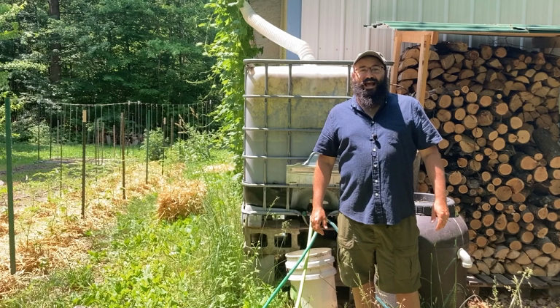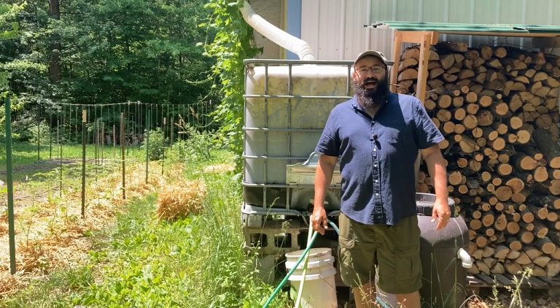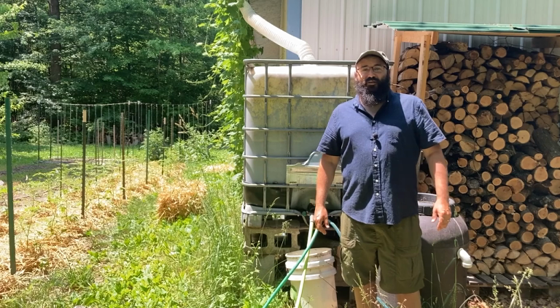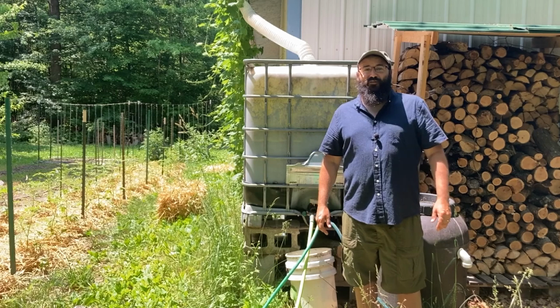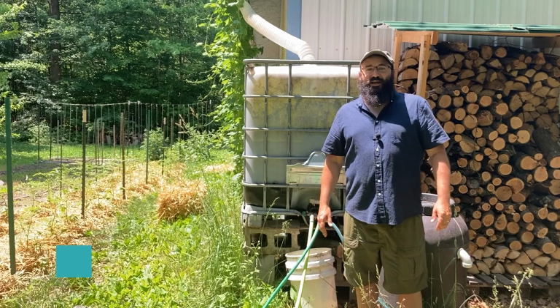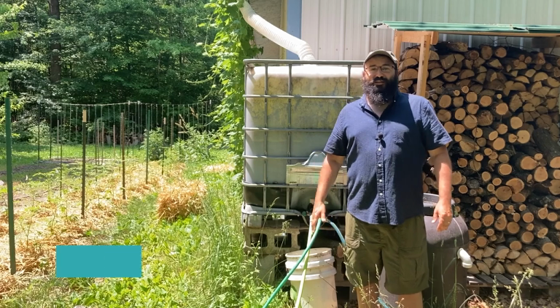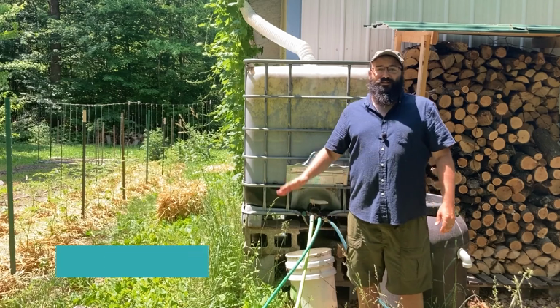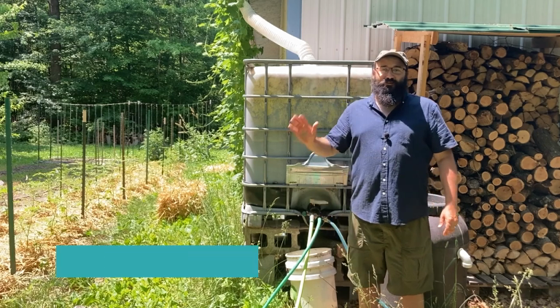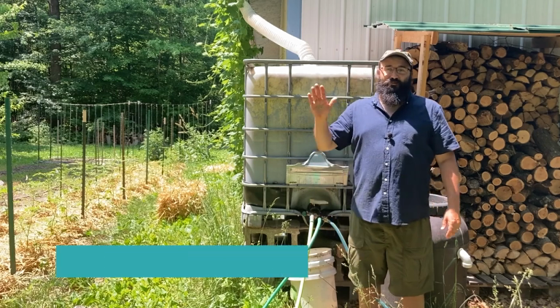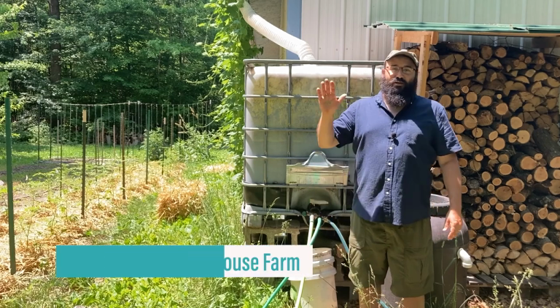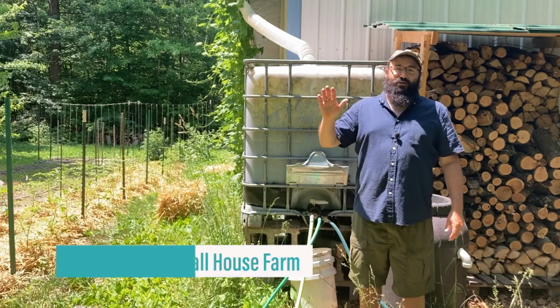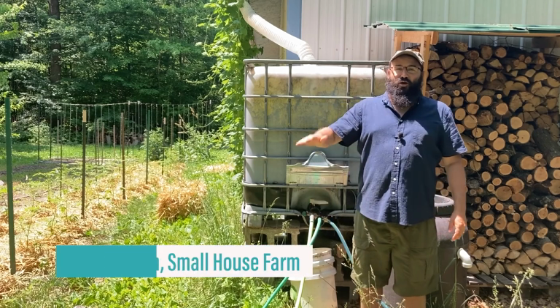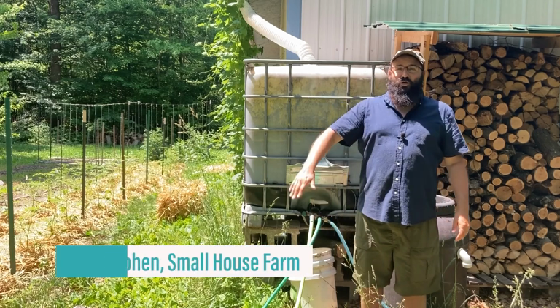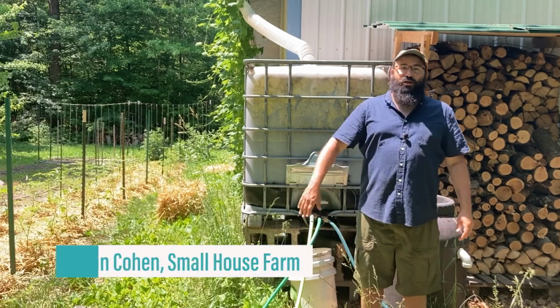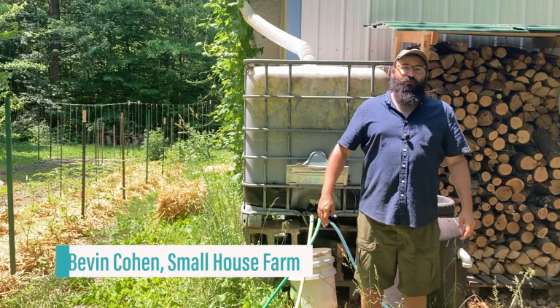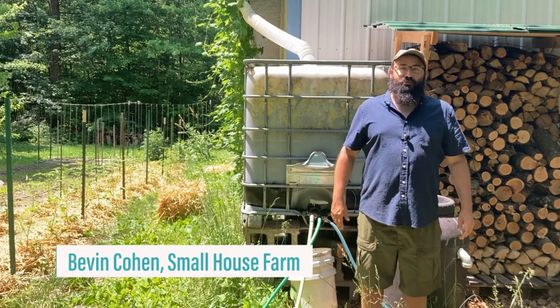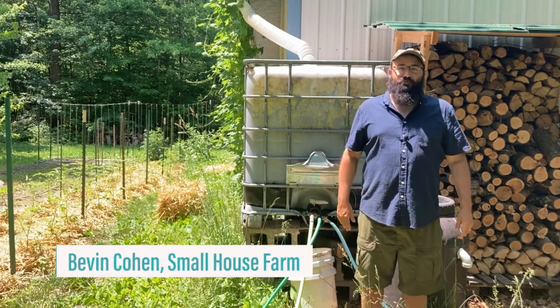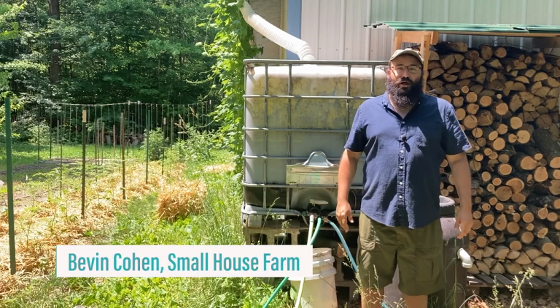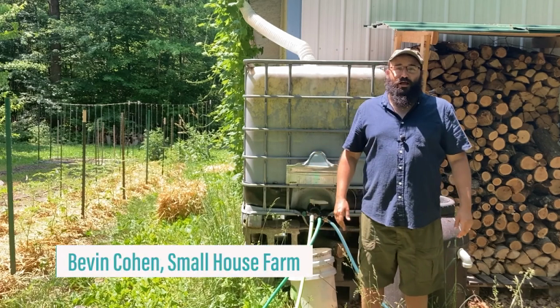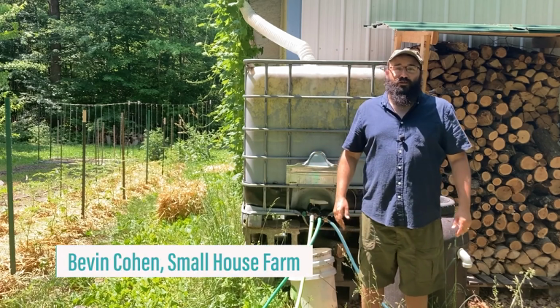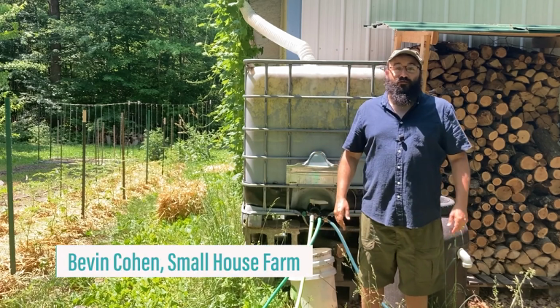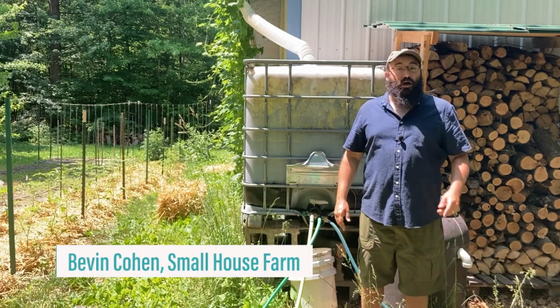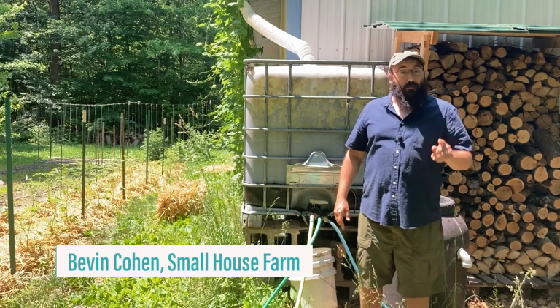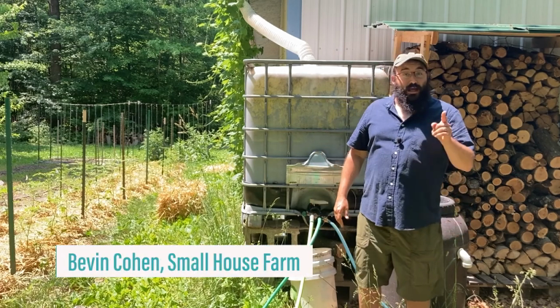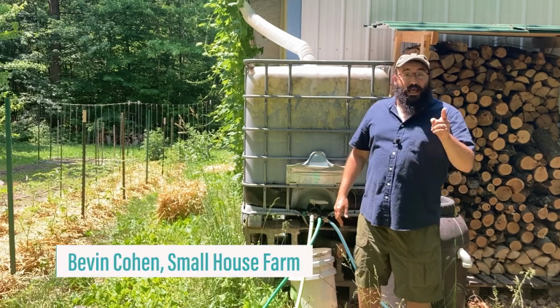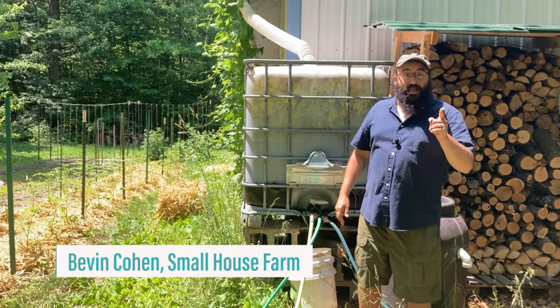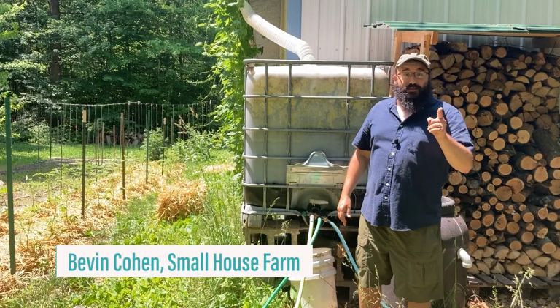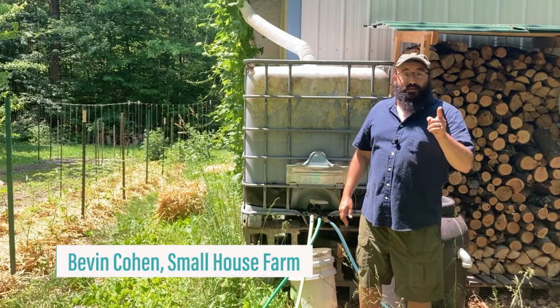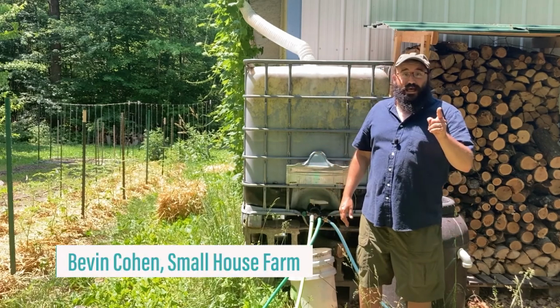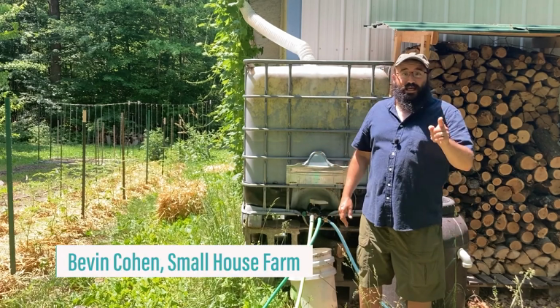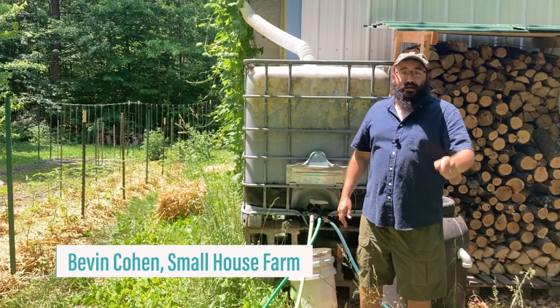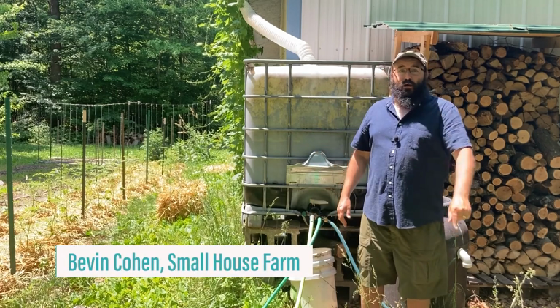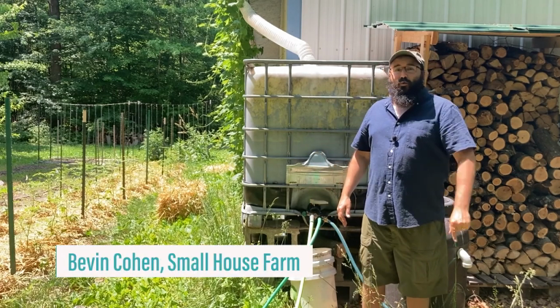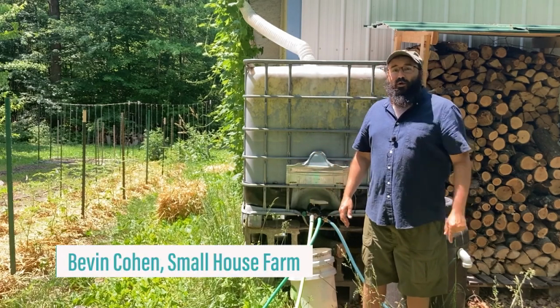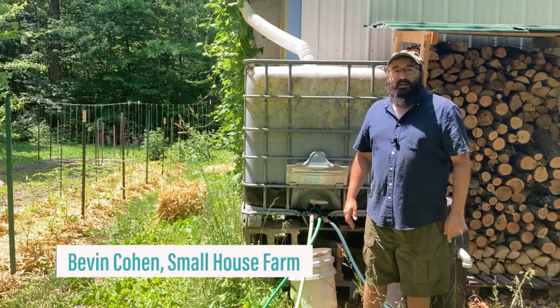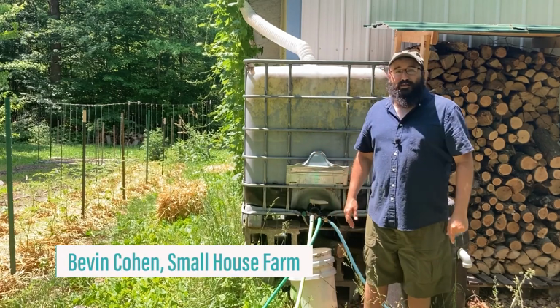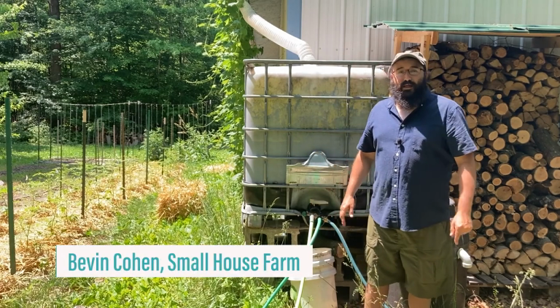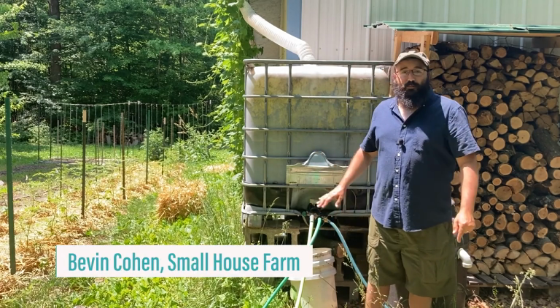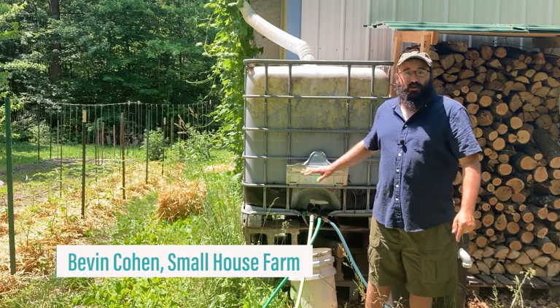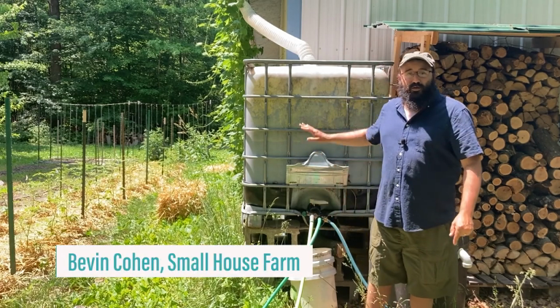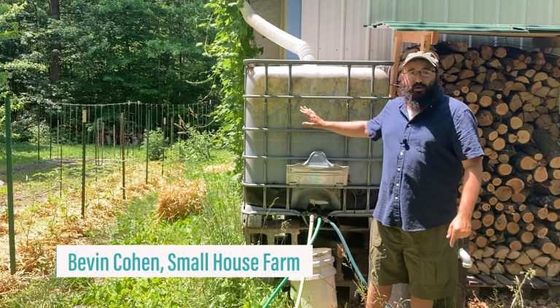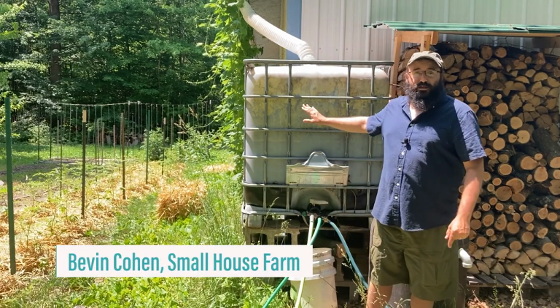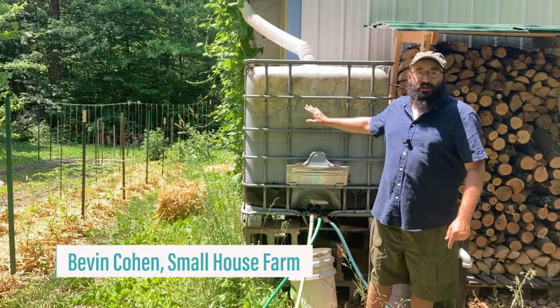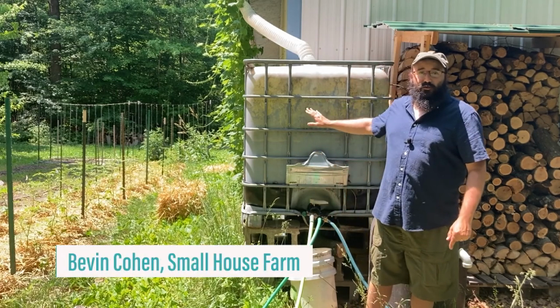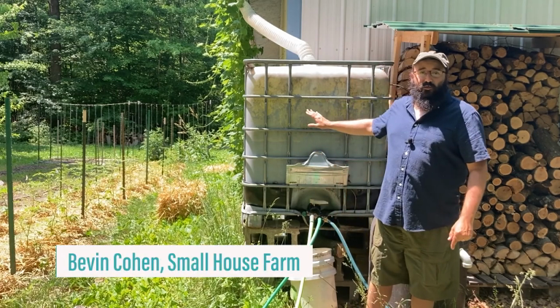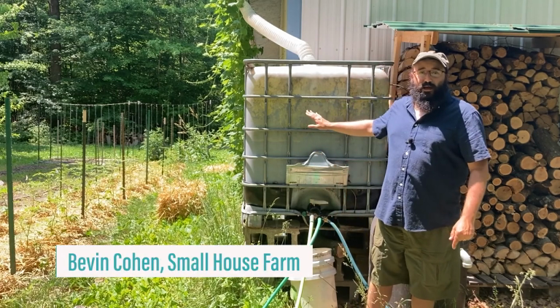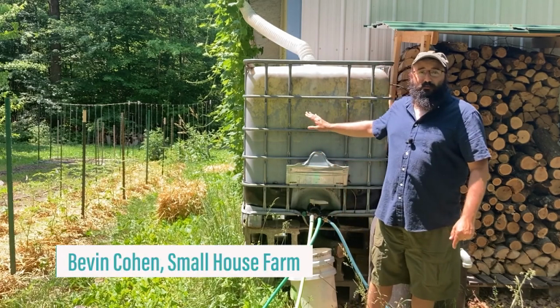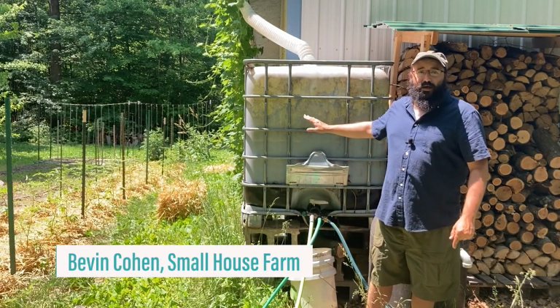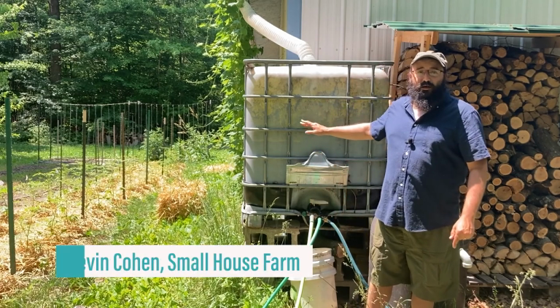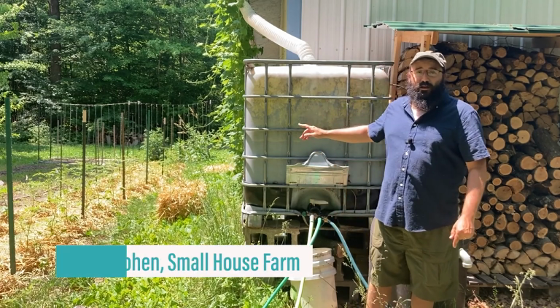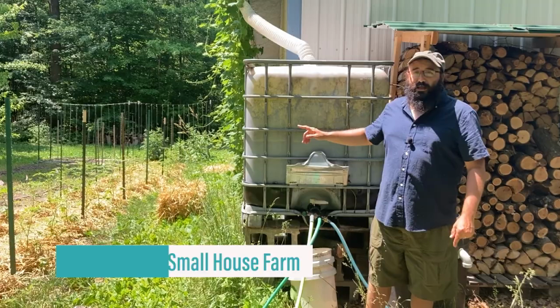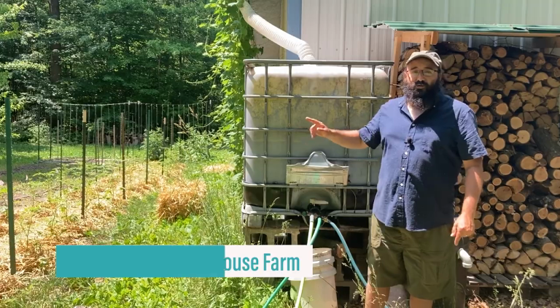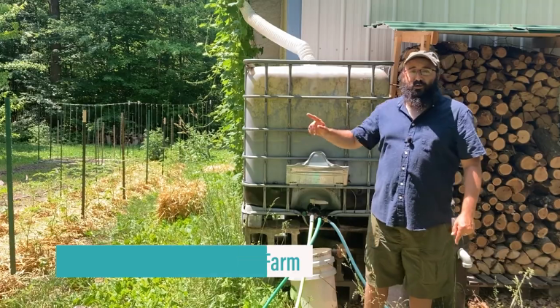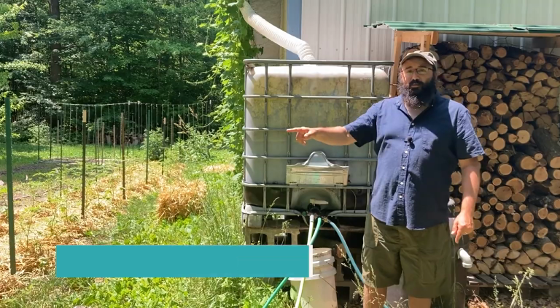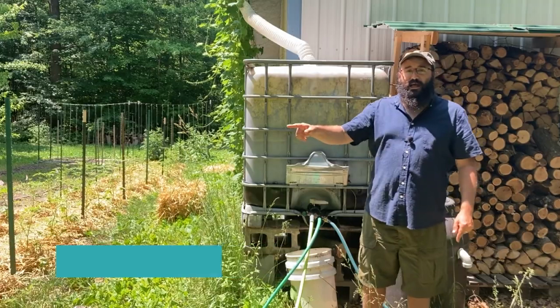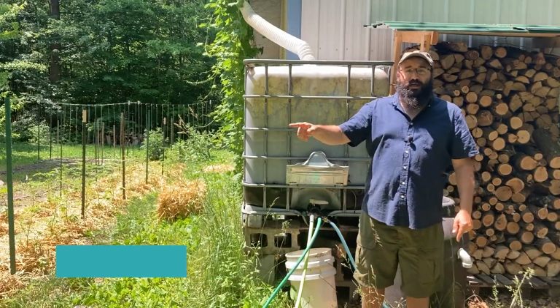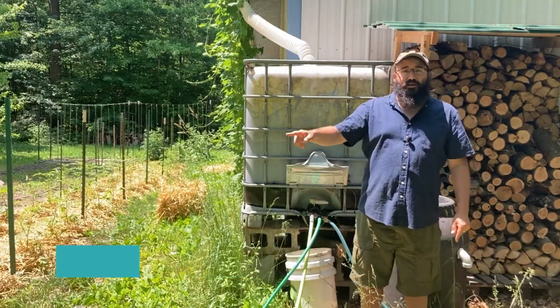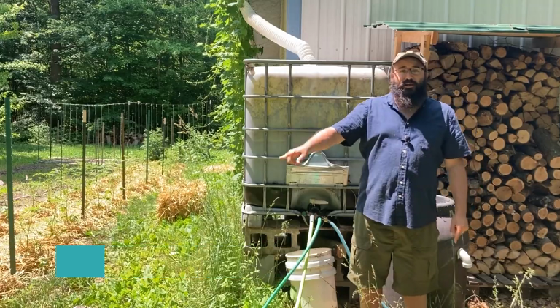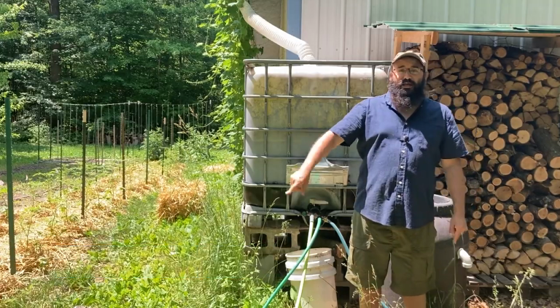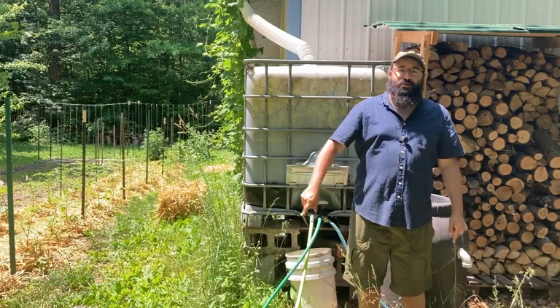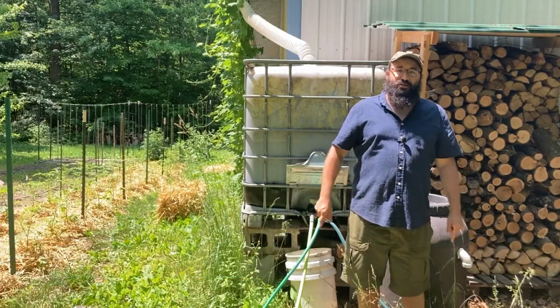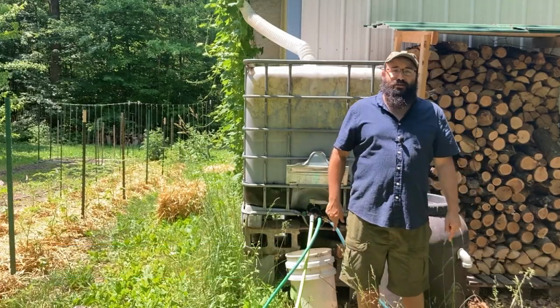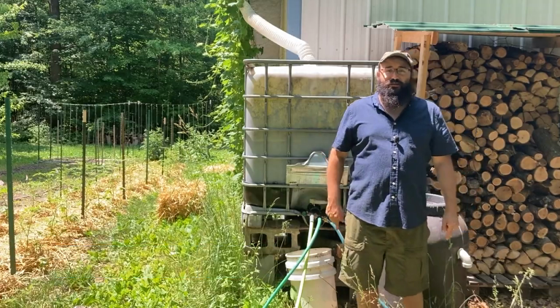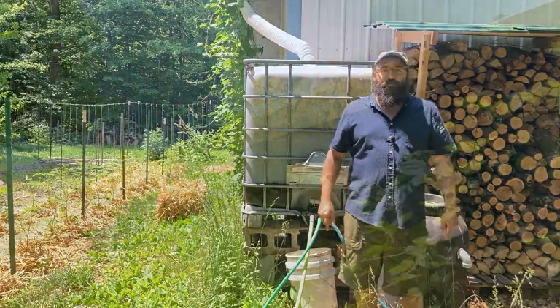Howdy friends, Bevan Cohen here from Small House Farm and today we're going to set up our do-it-yourself rain barrel and drip line irrigation system.